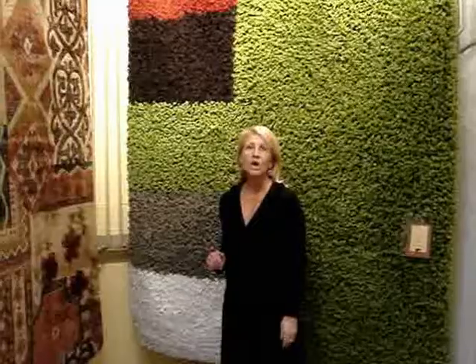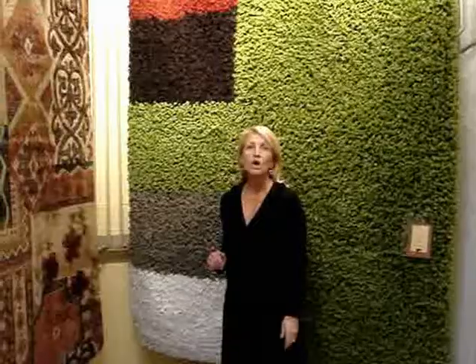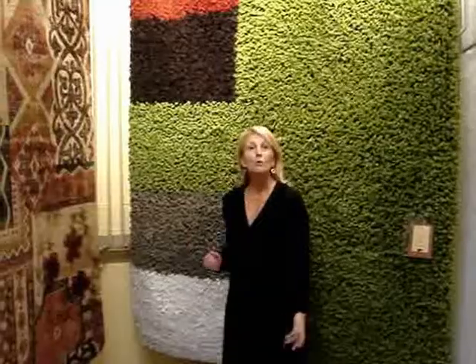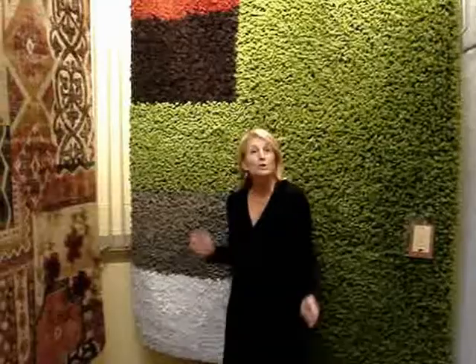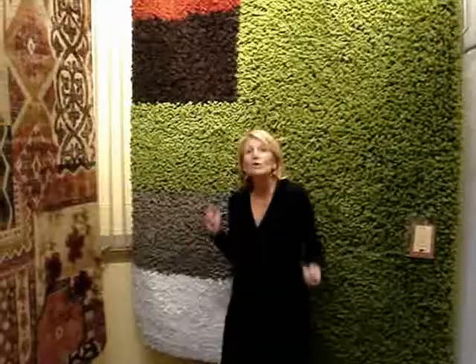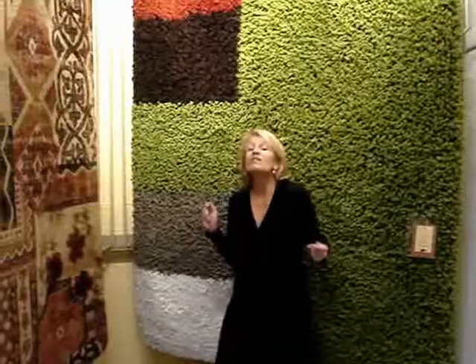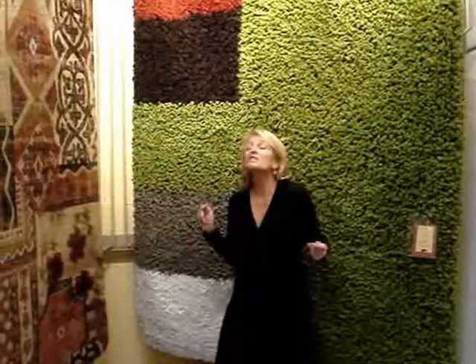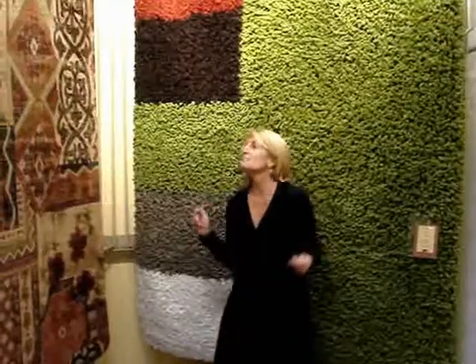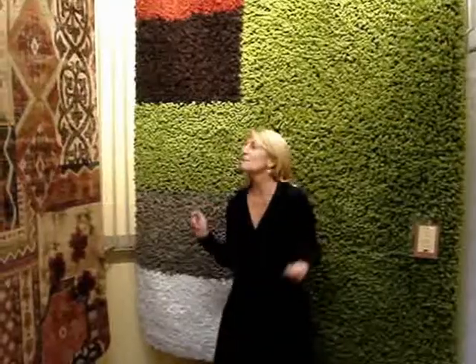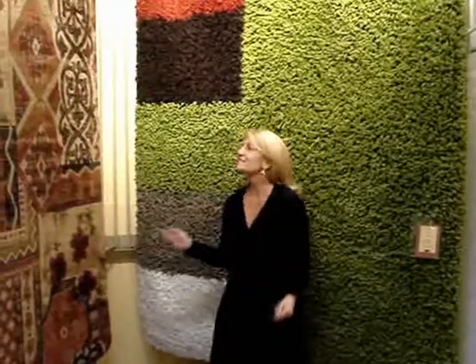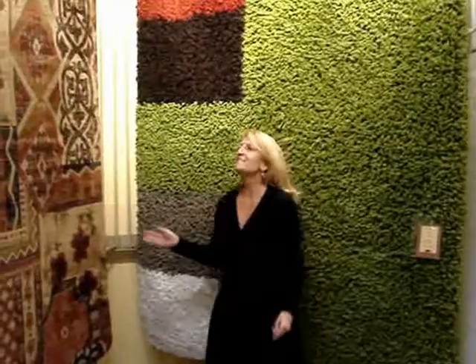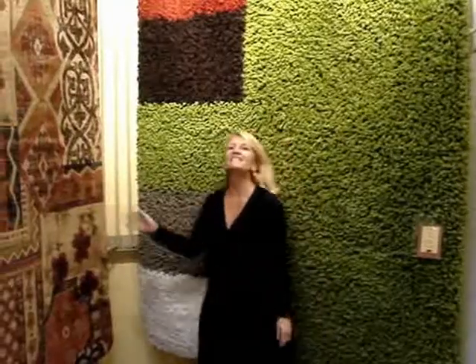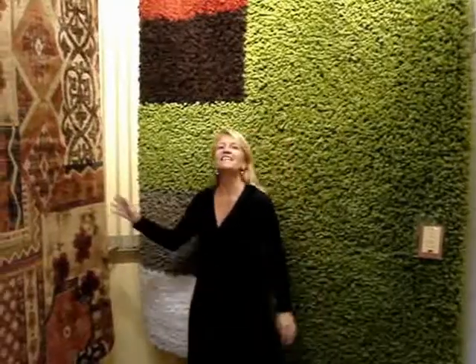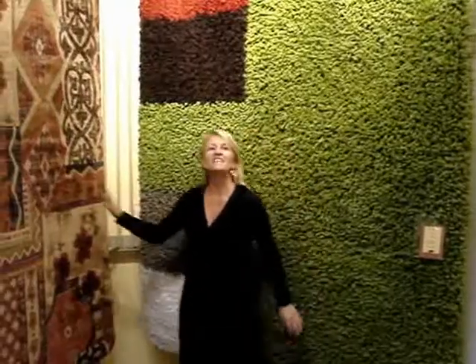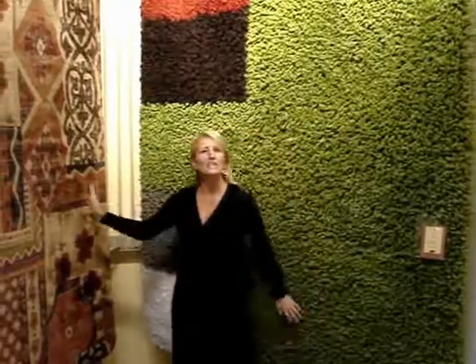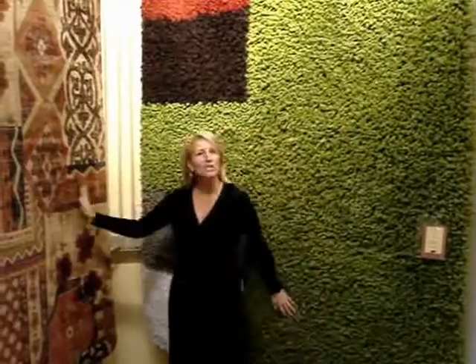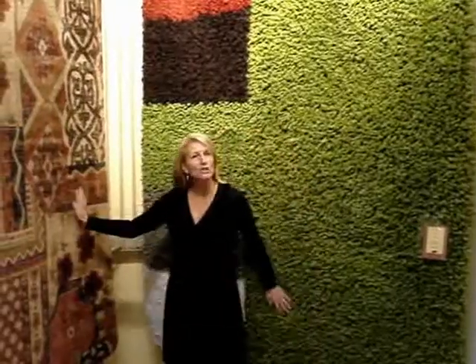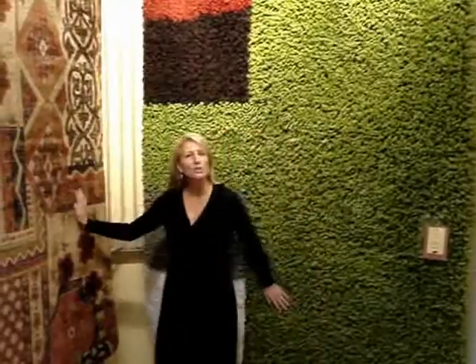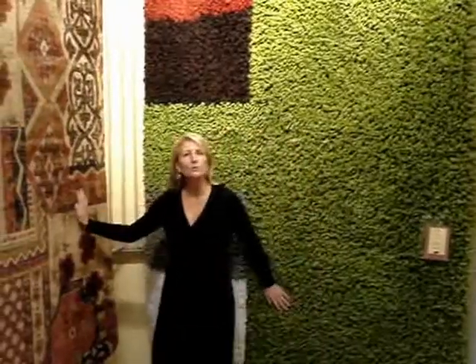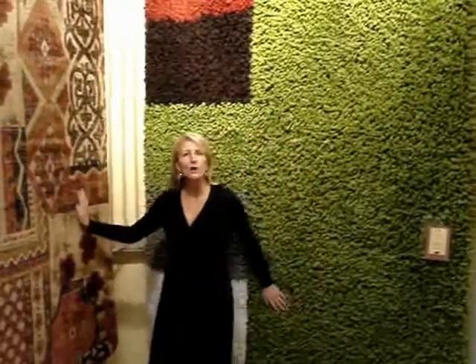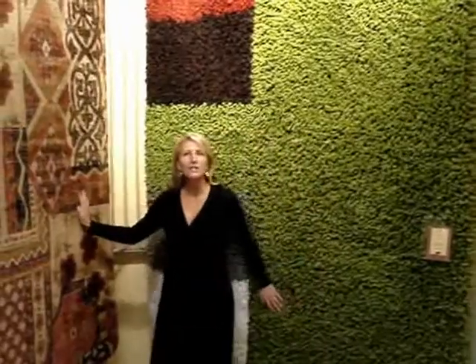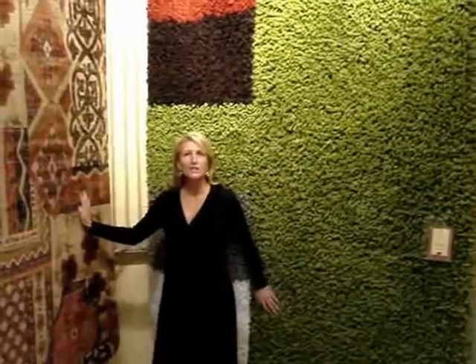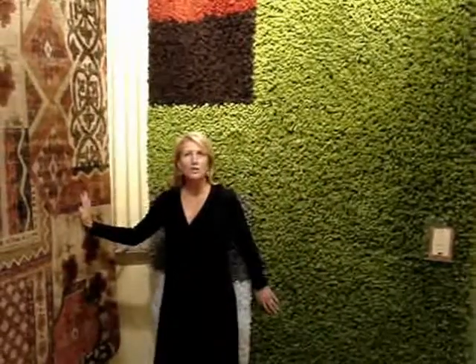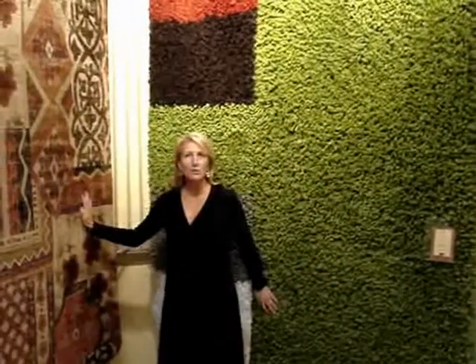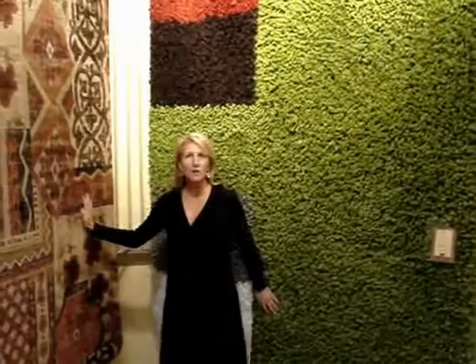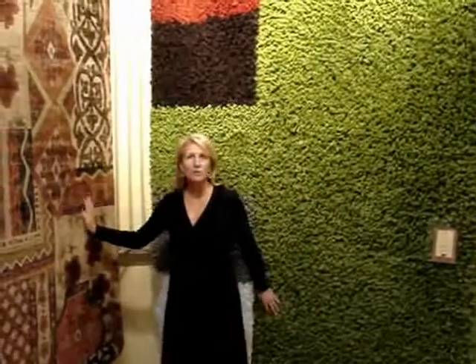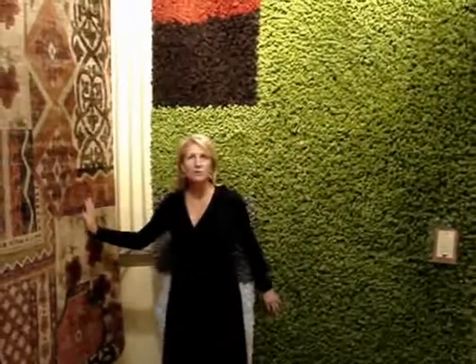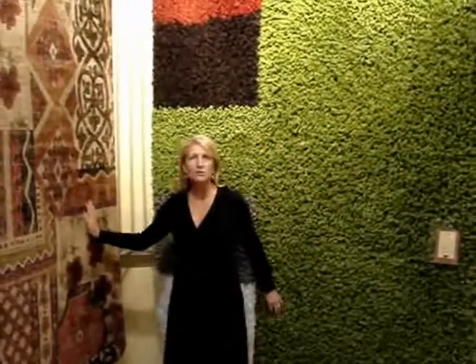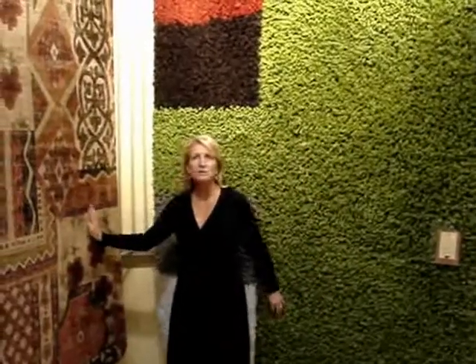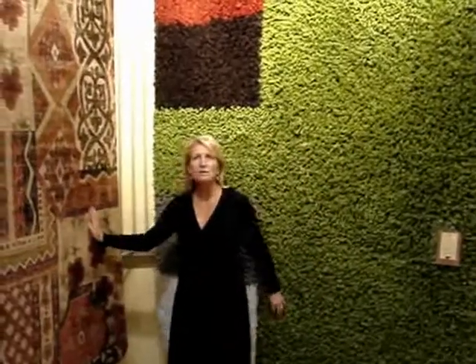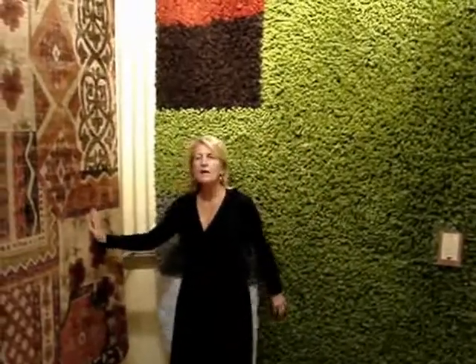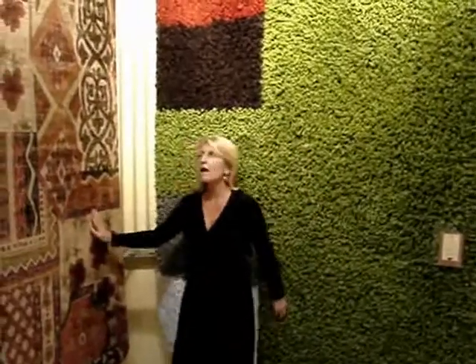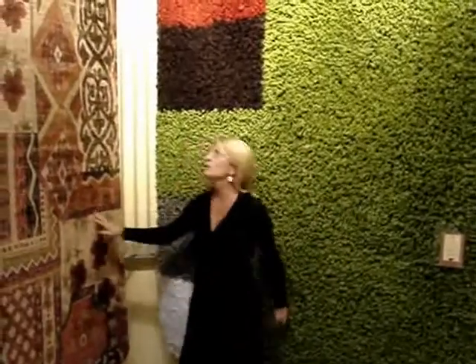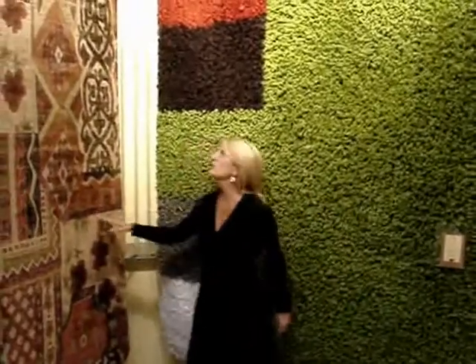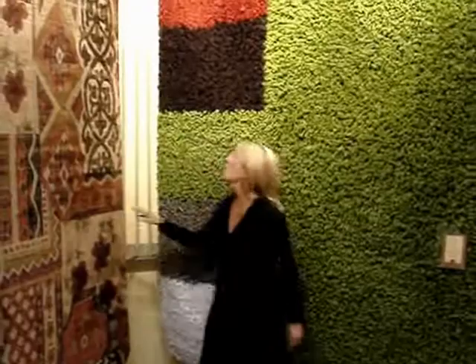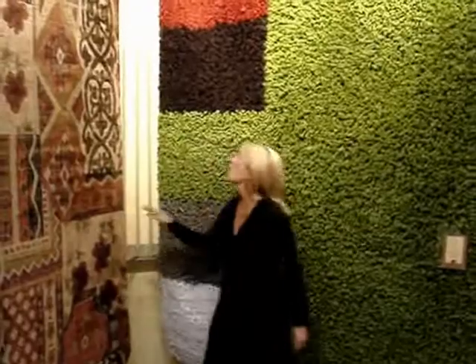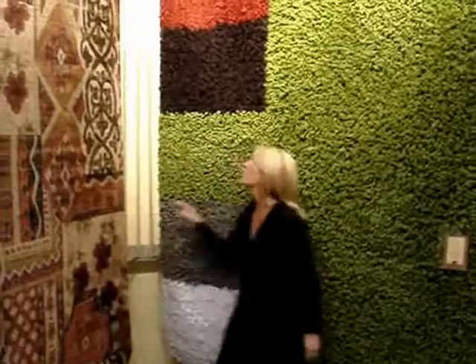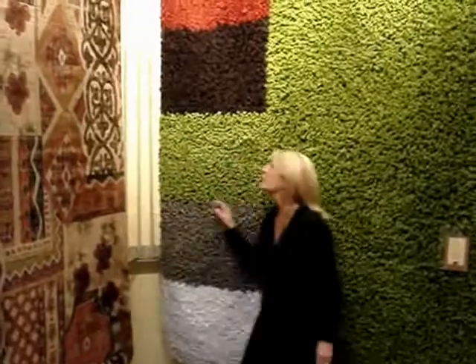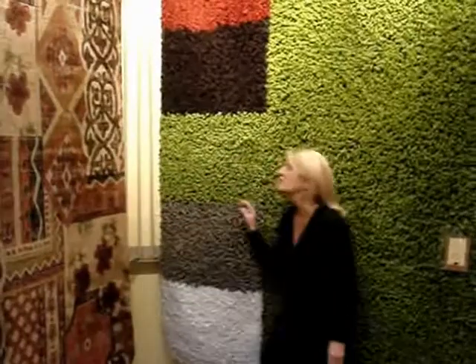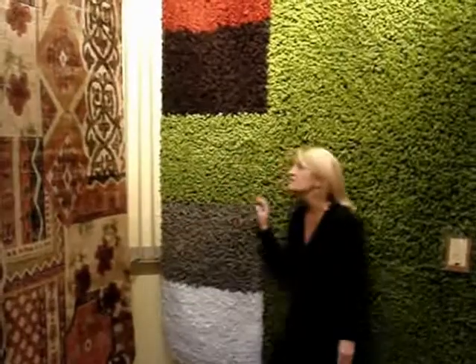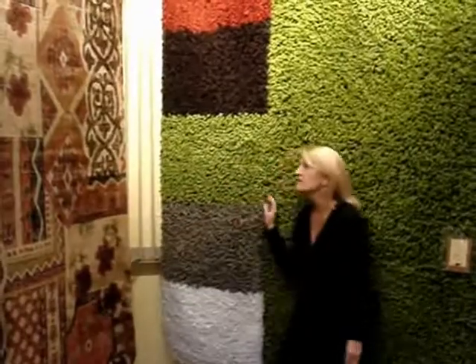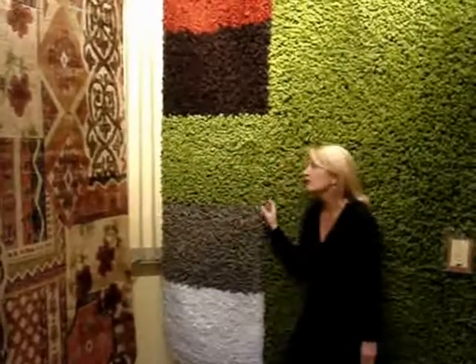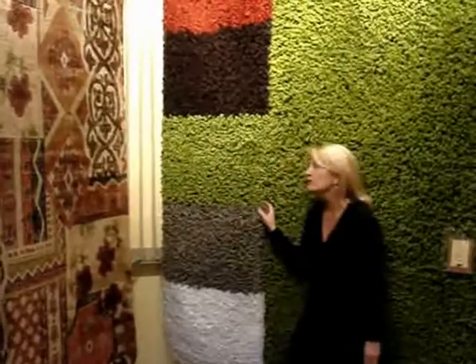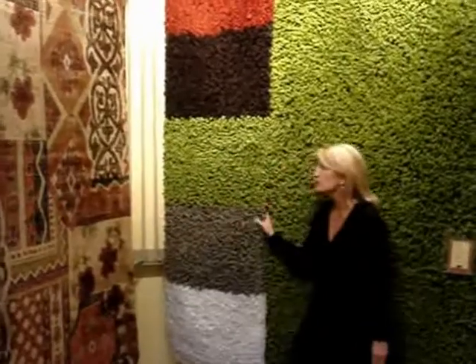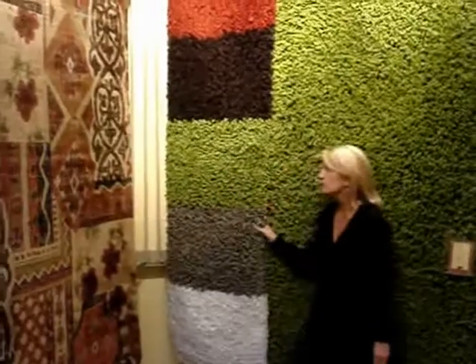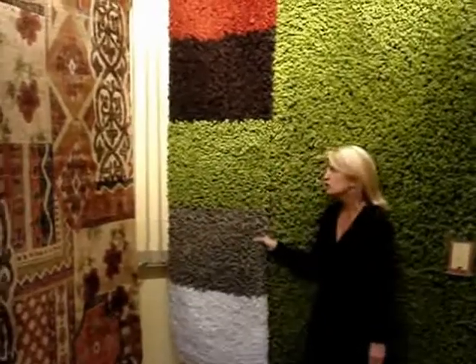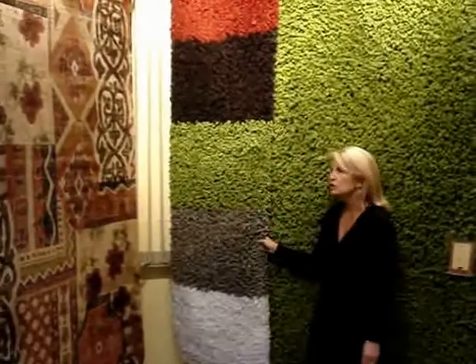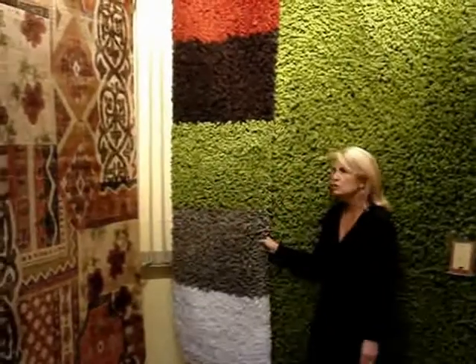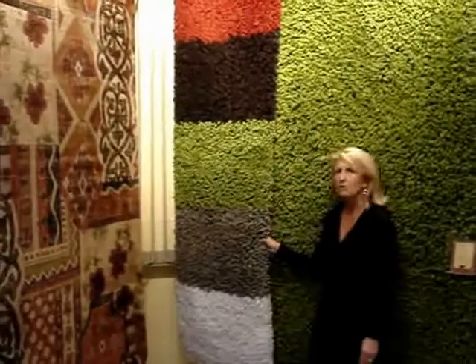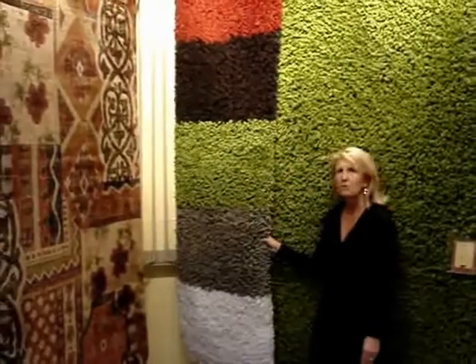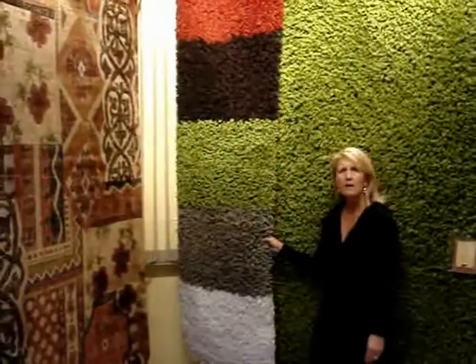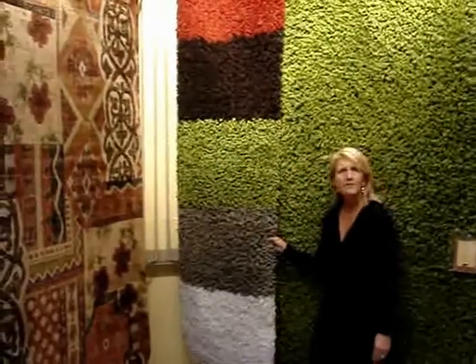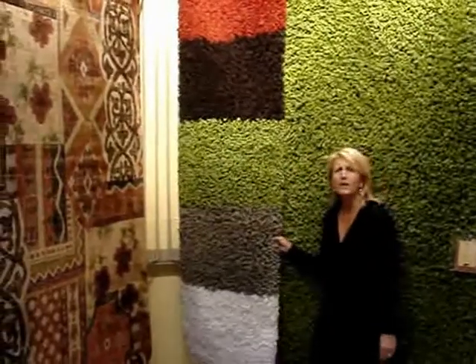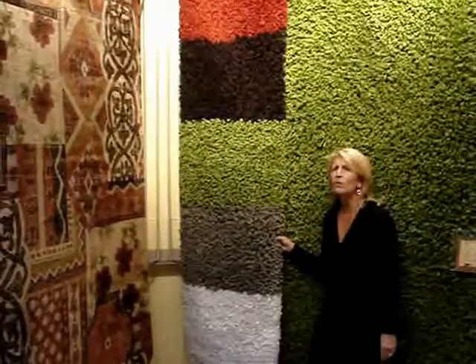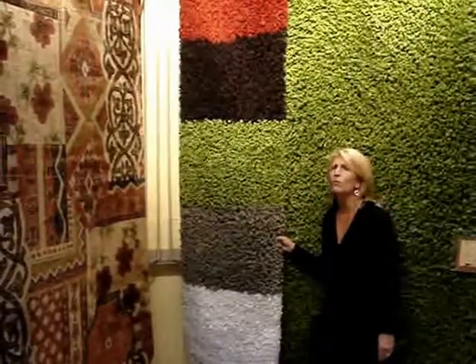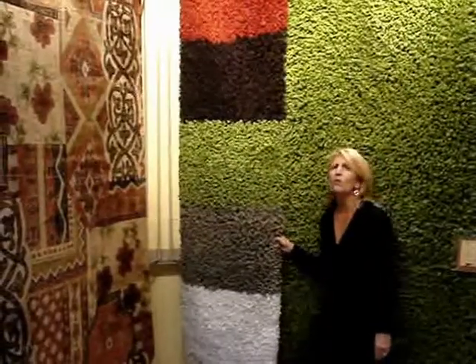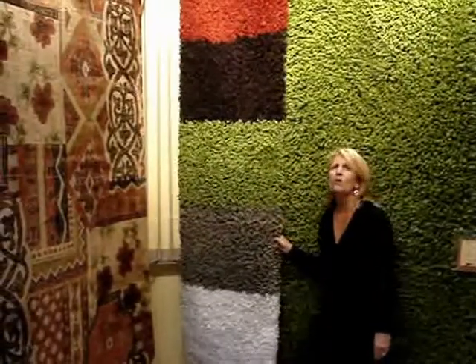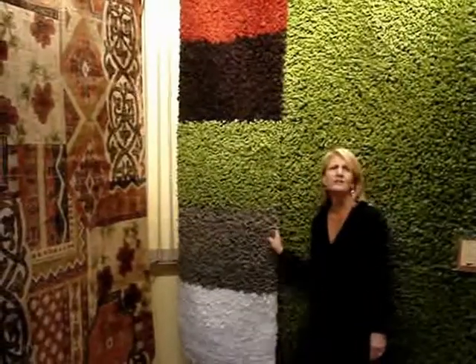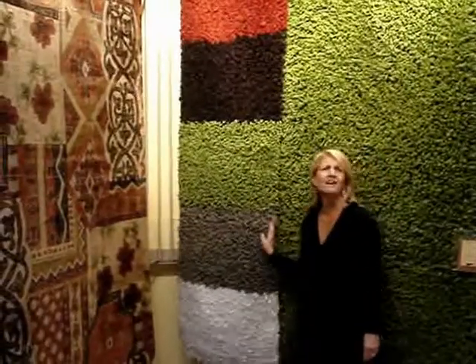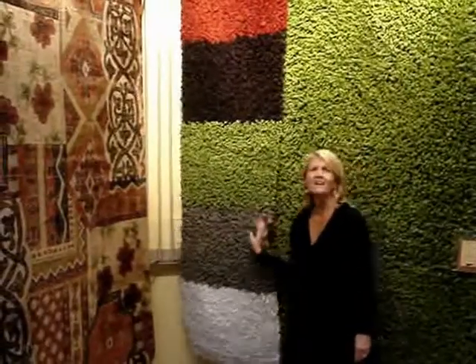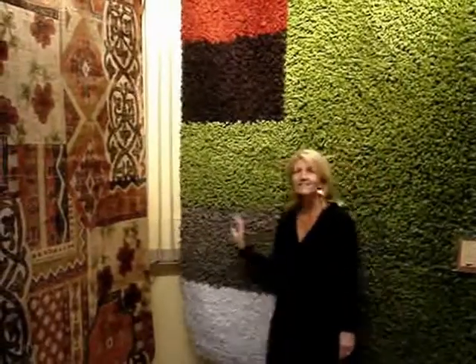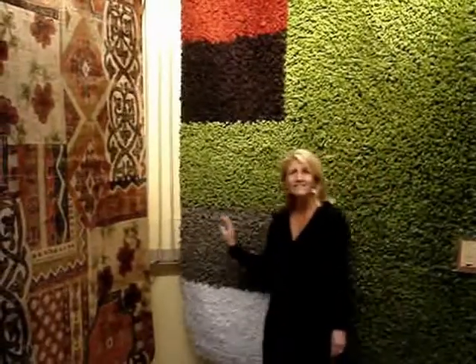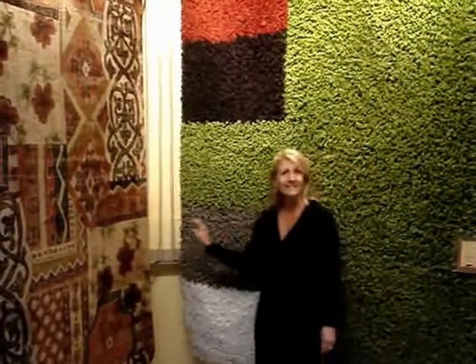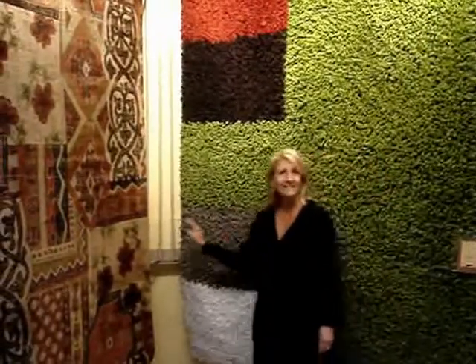Would you have expected to see these two rugs at The Rug Merchant? And with all these colors to choose from, they coordinate easily.